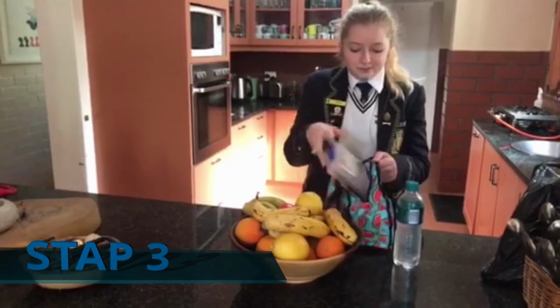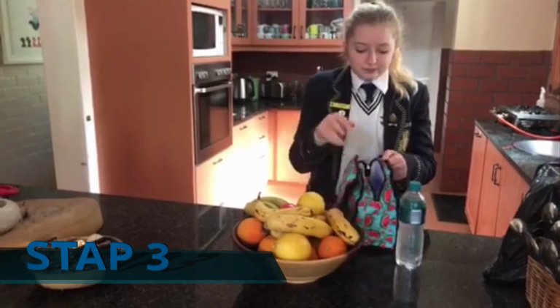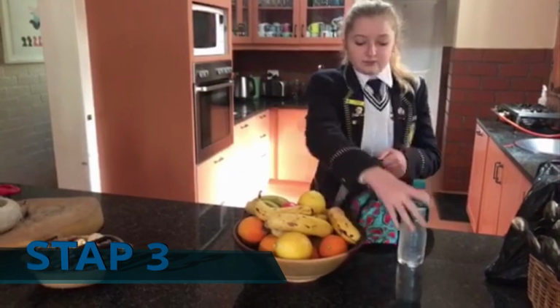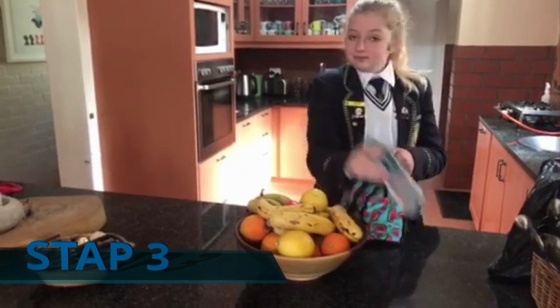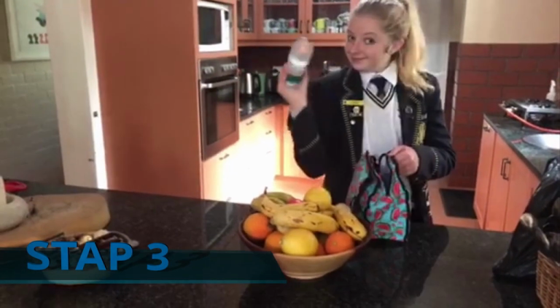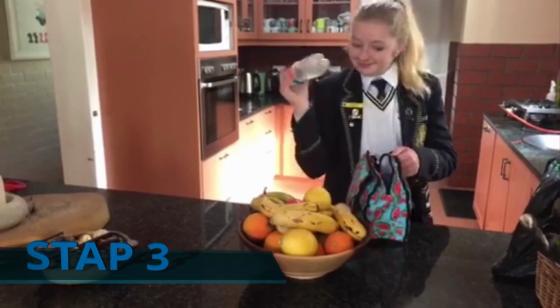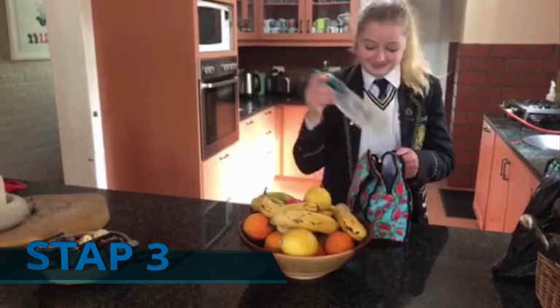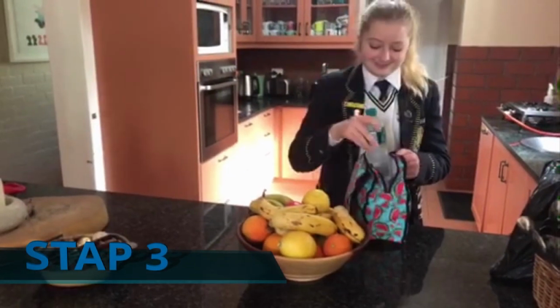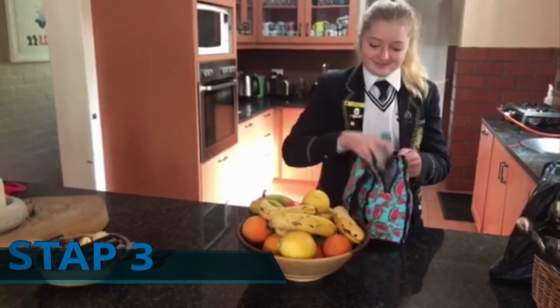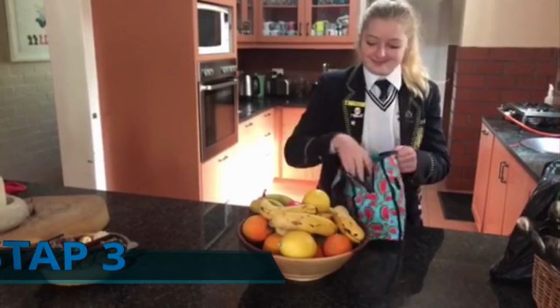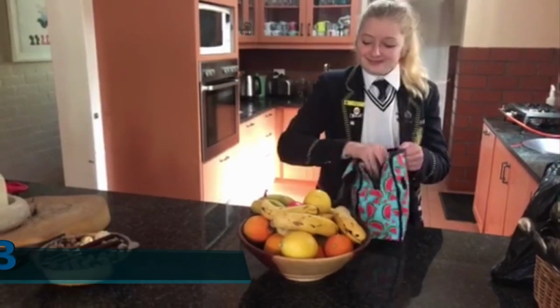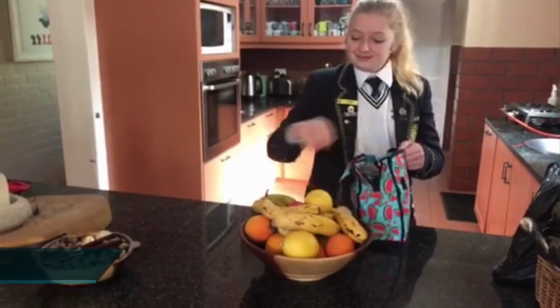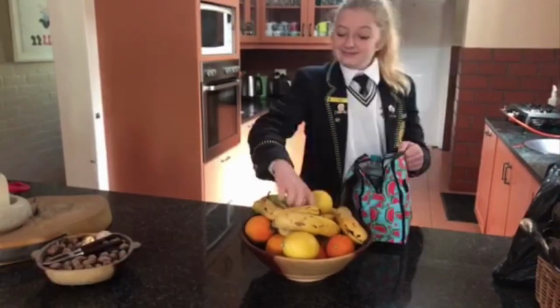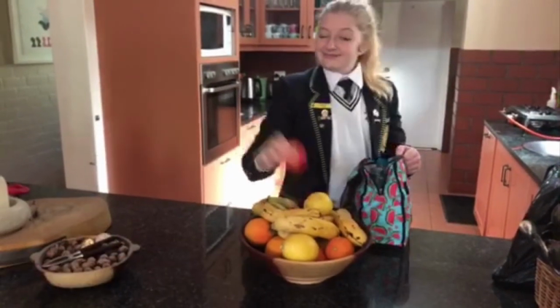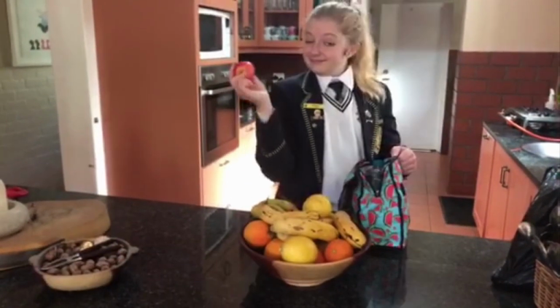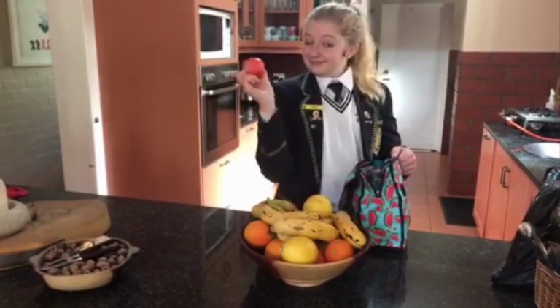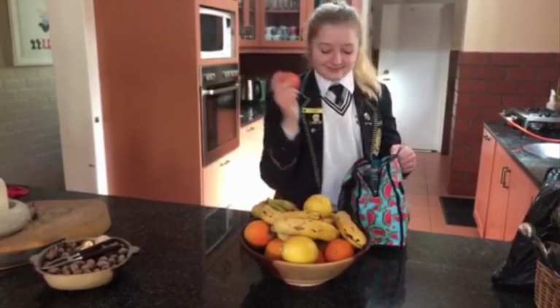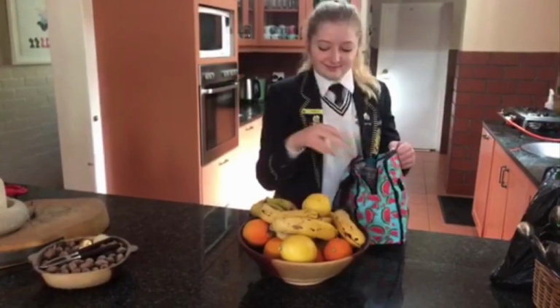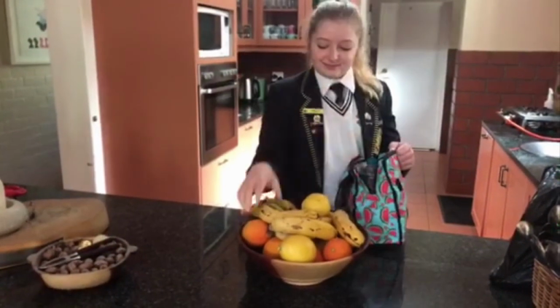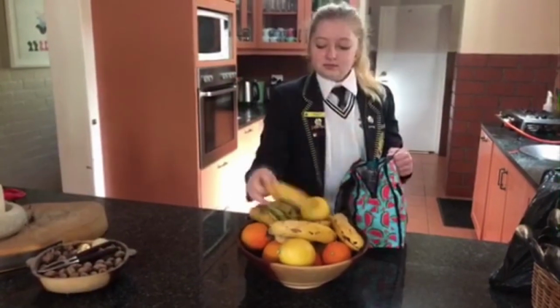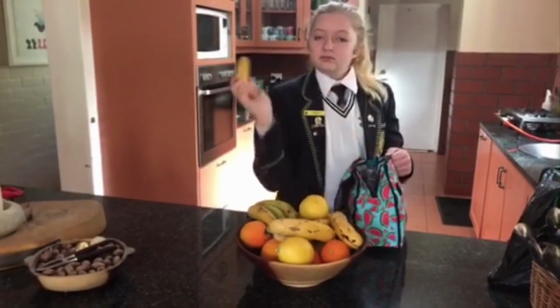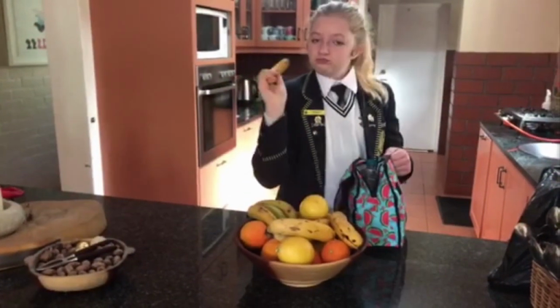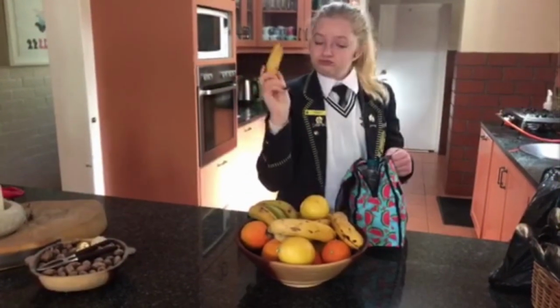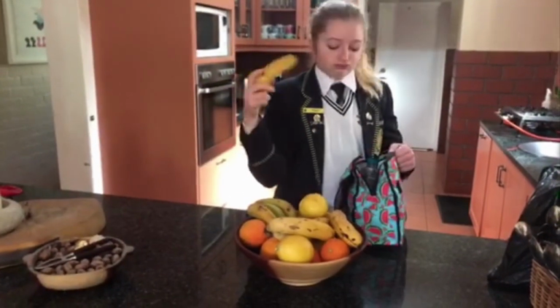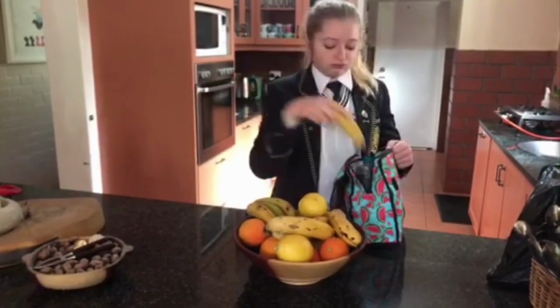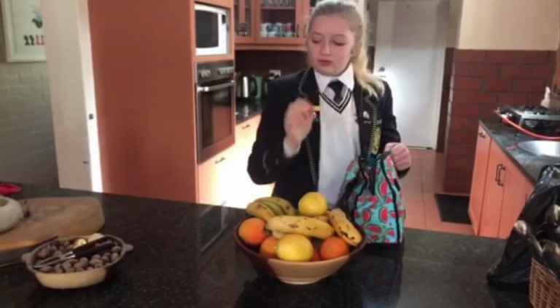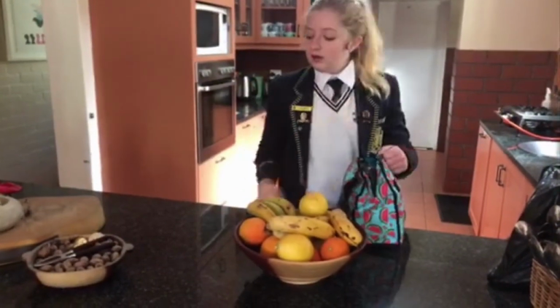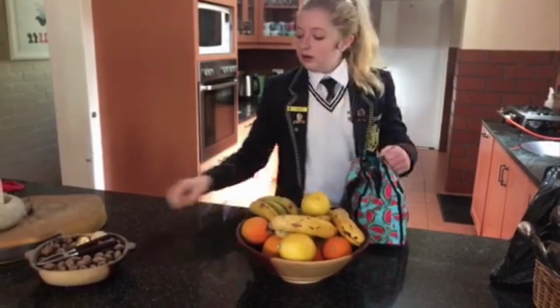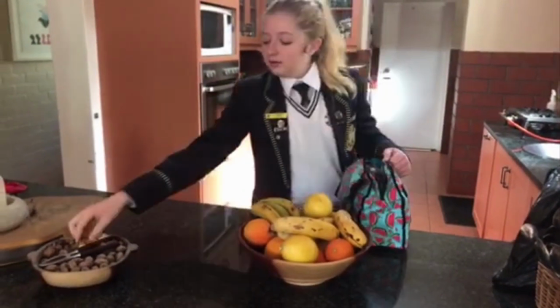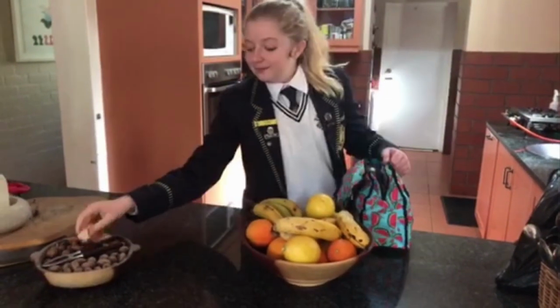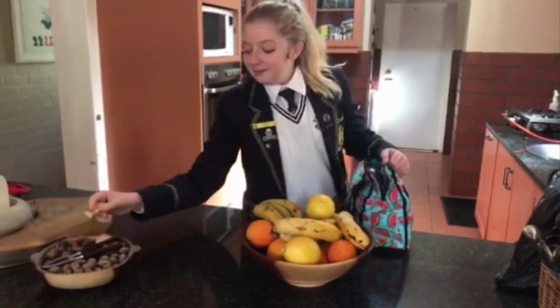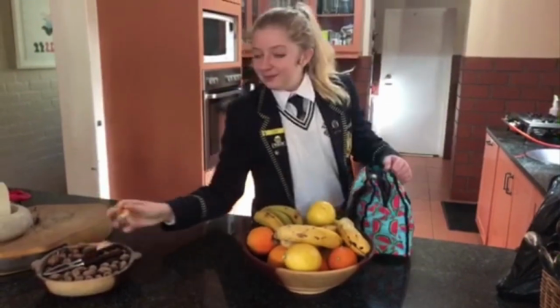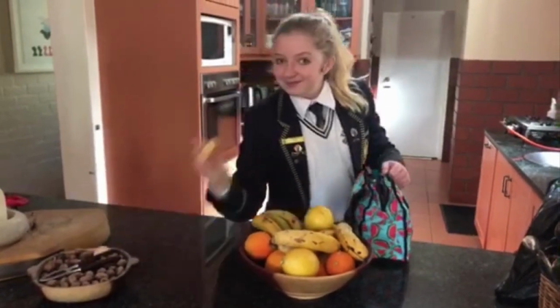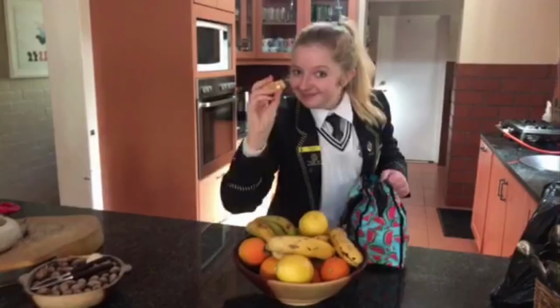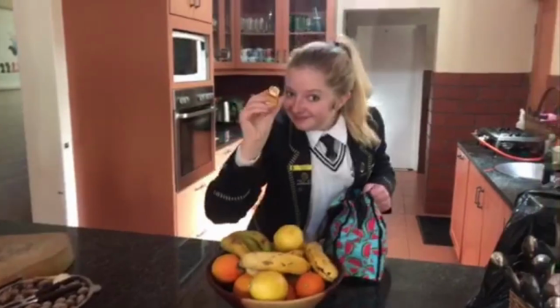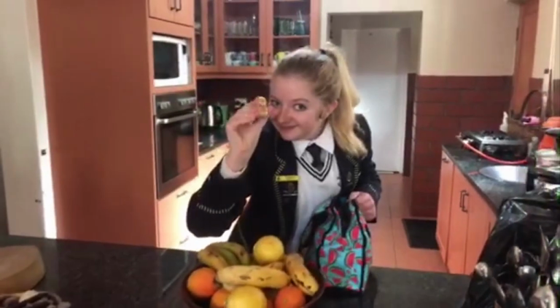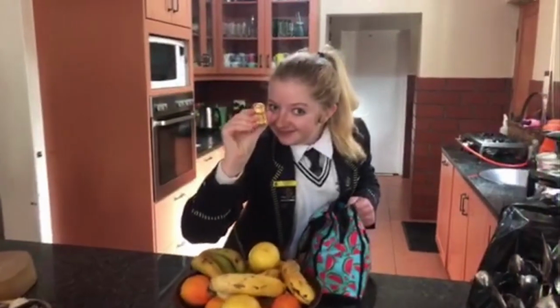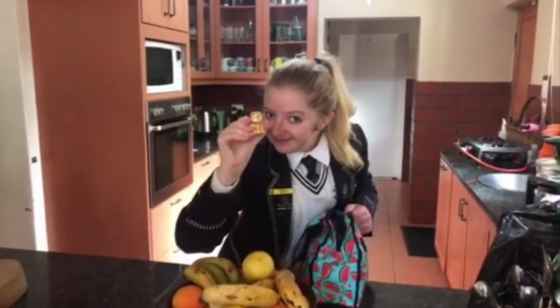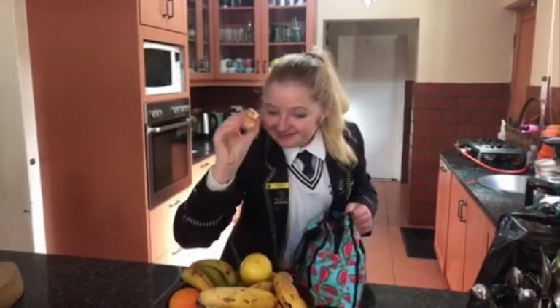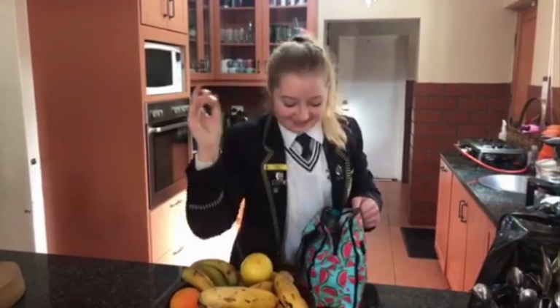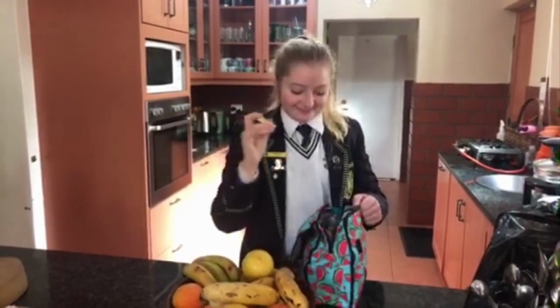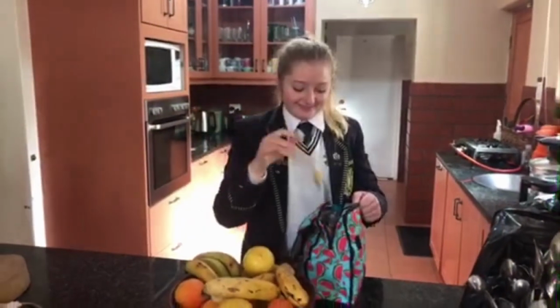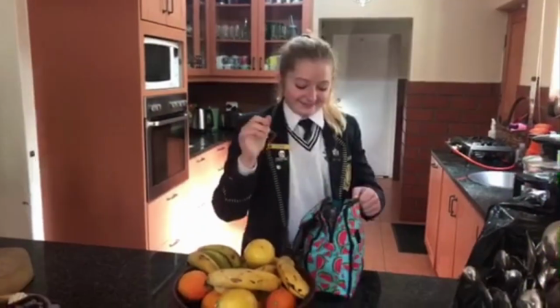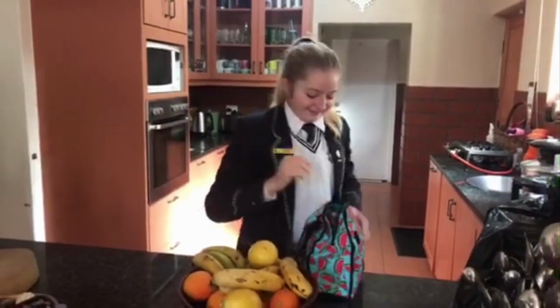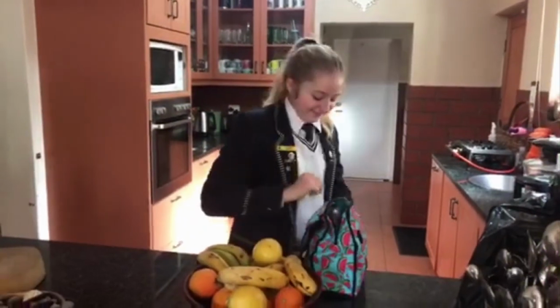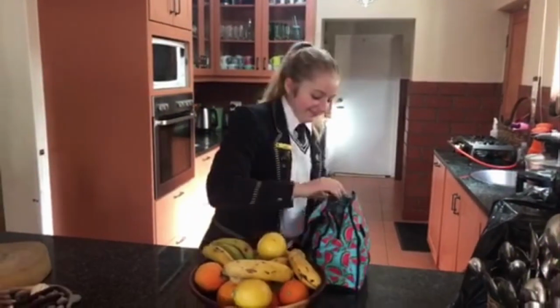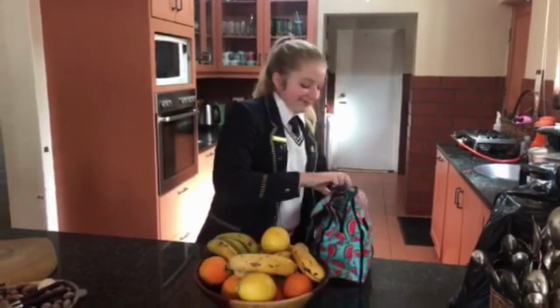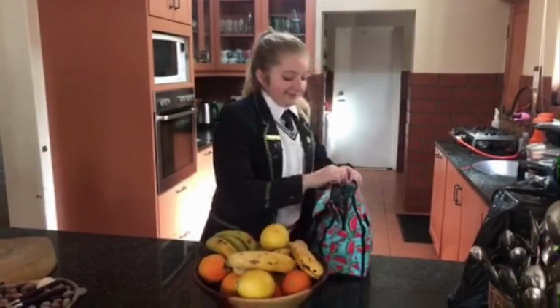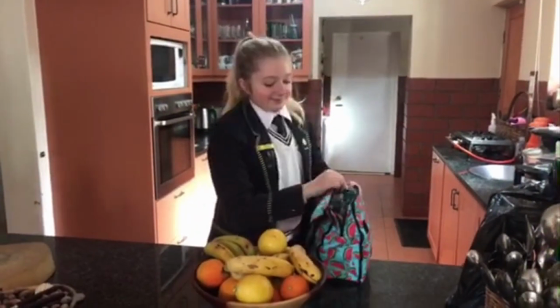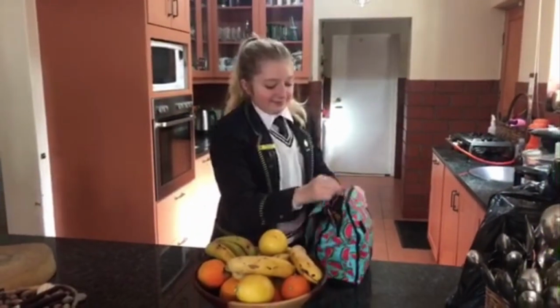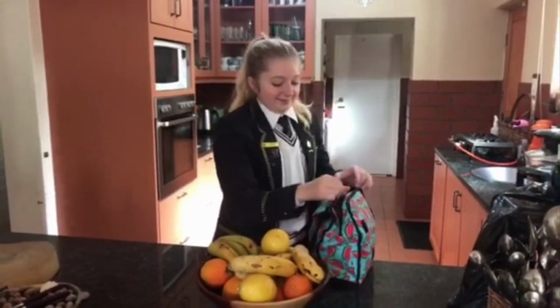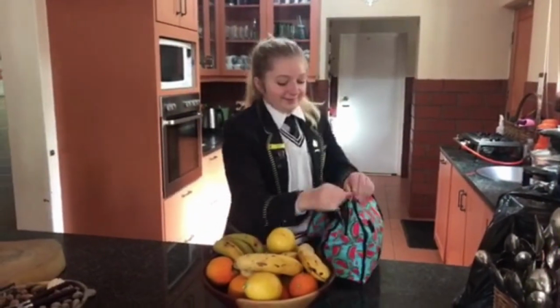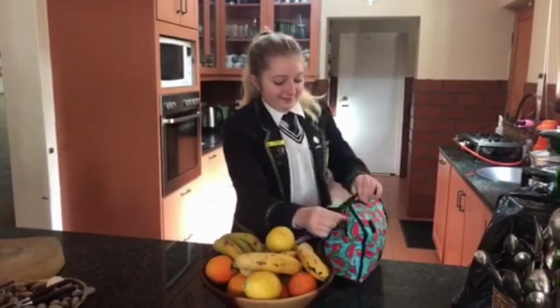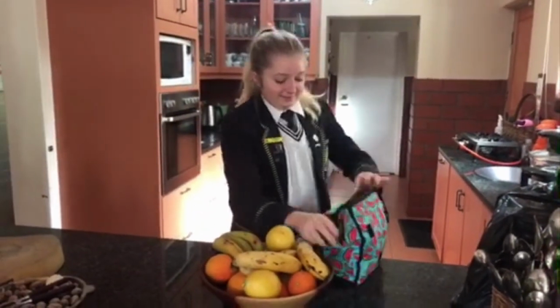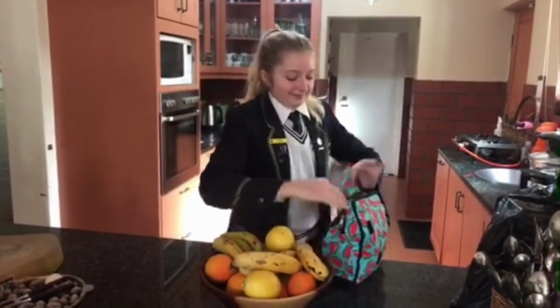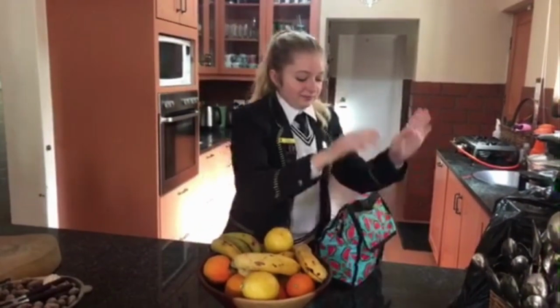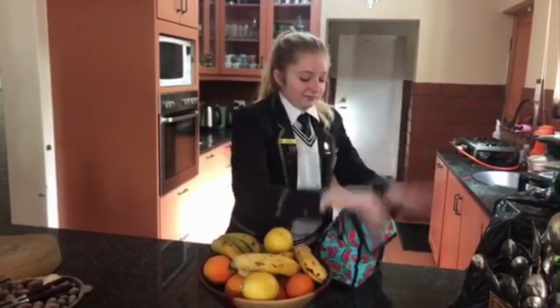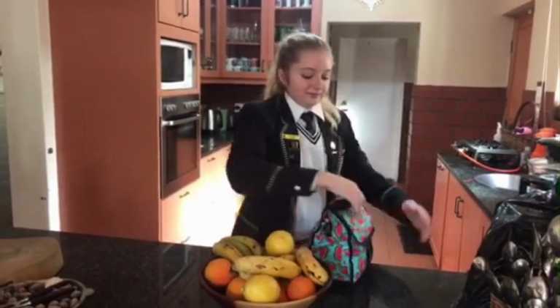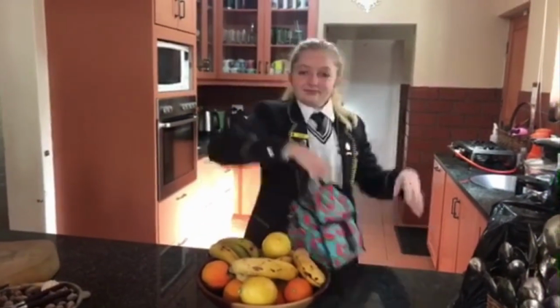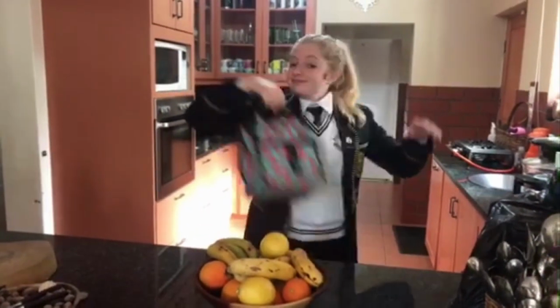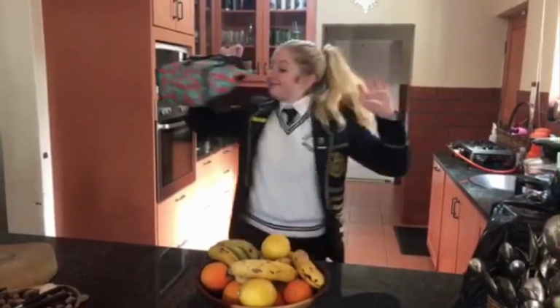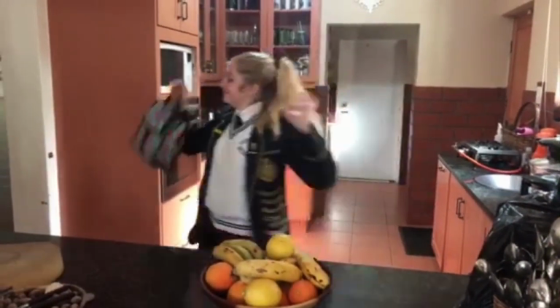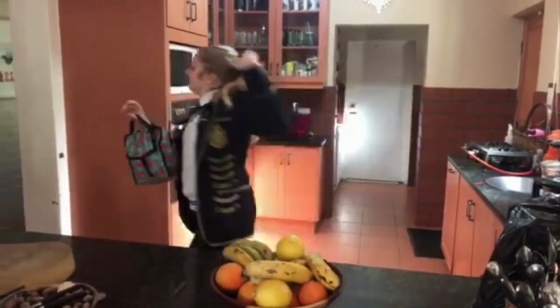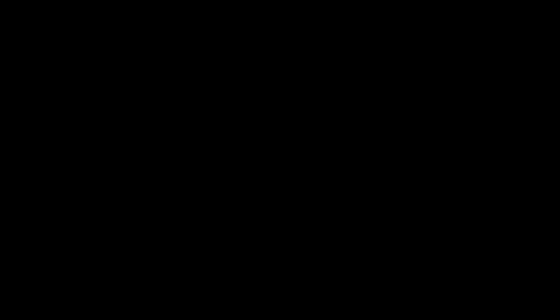Step 3: Bring food from home. There is no tuck shop open. Food will also not be shared.